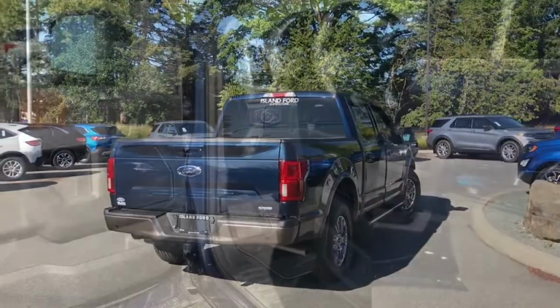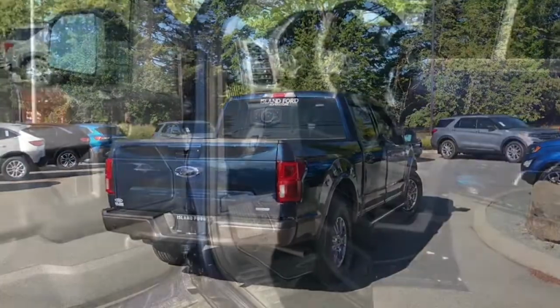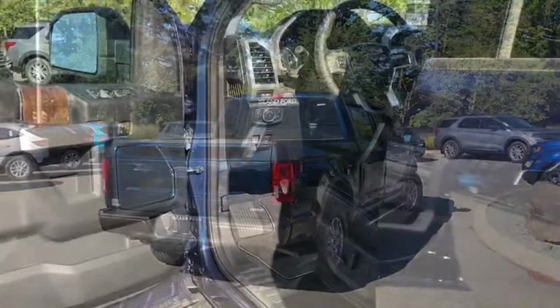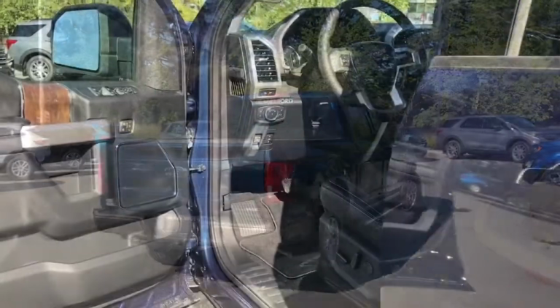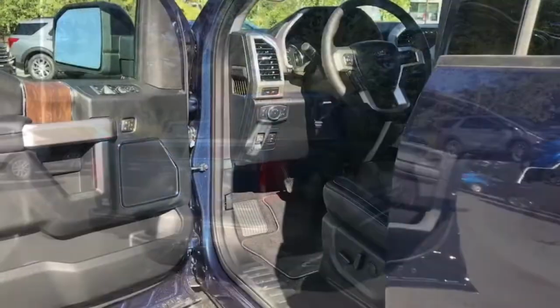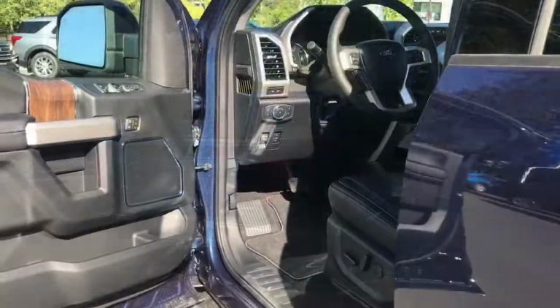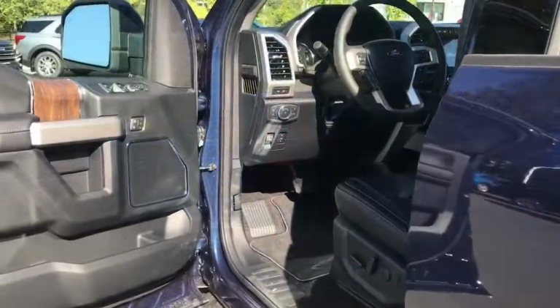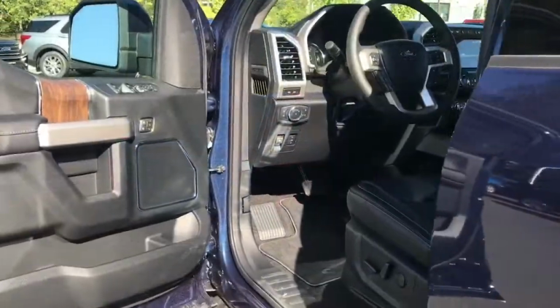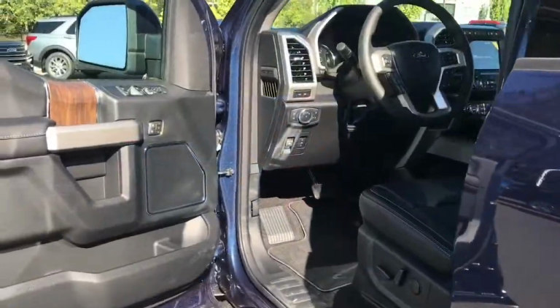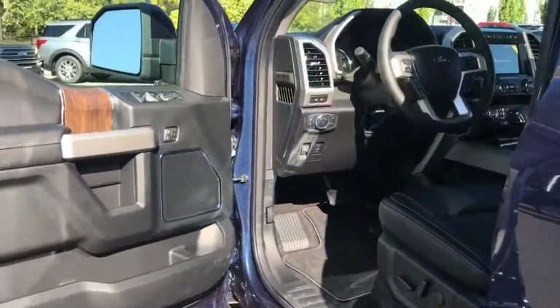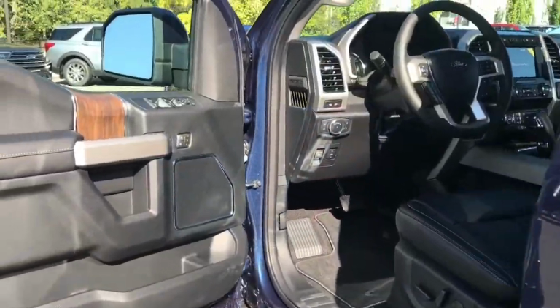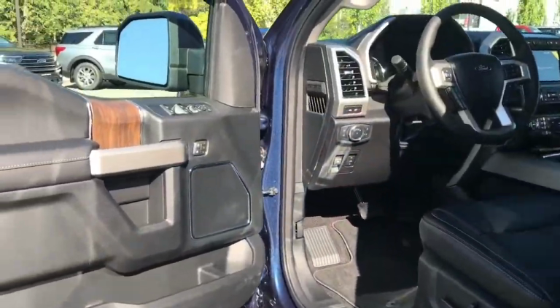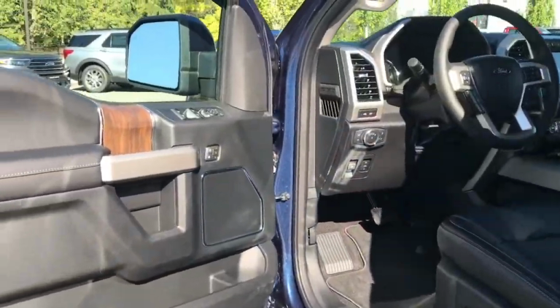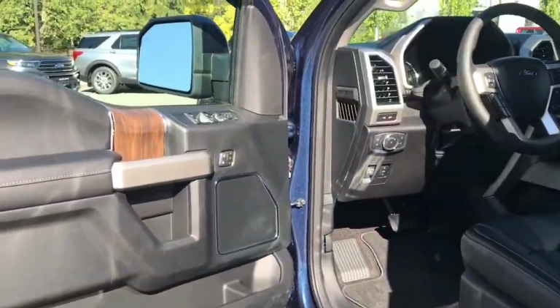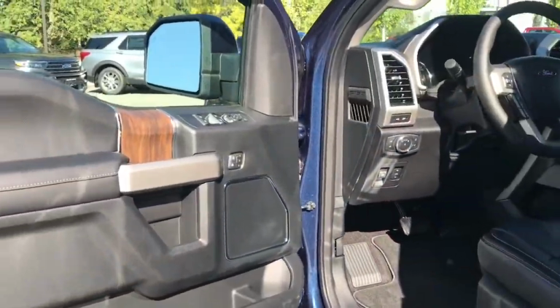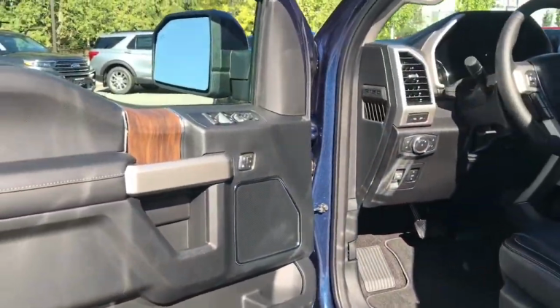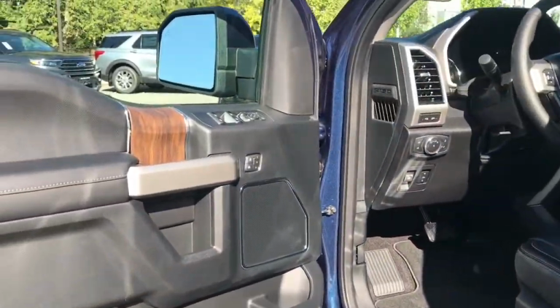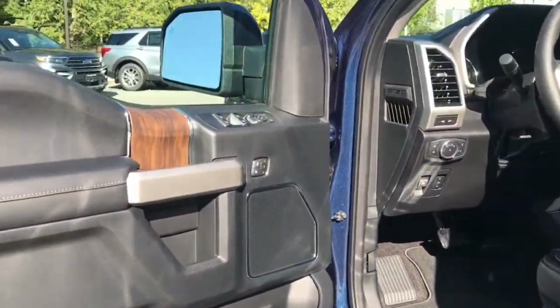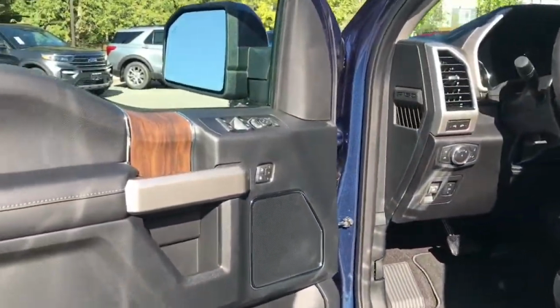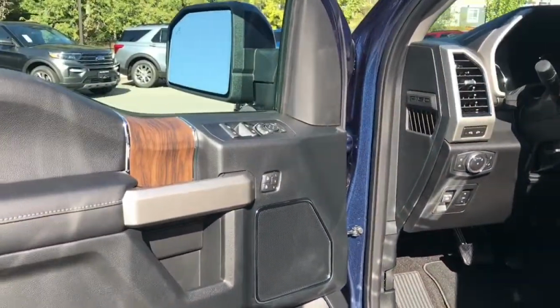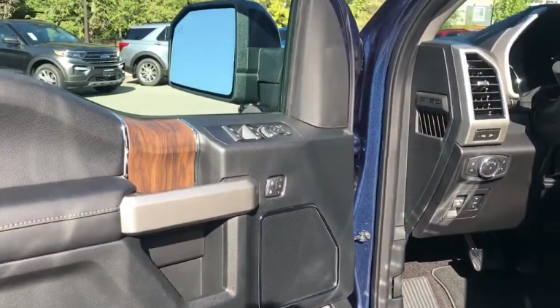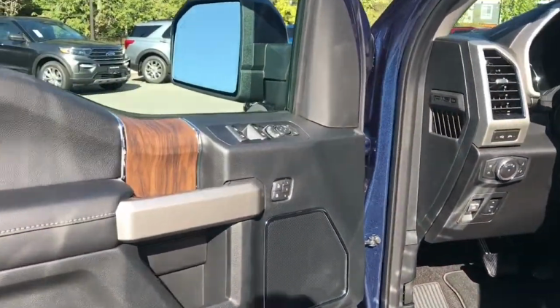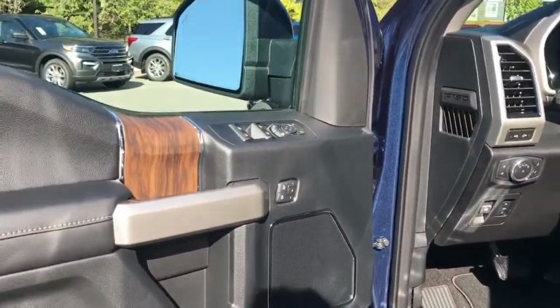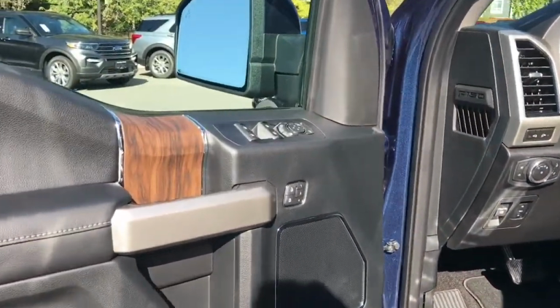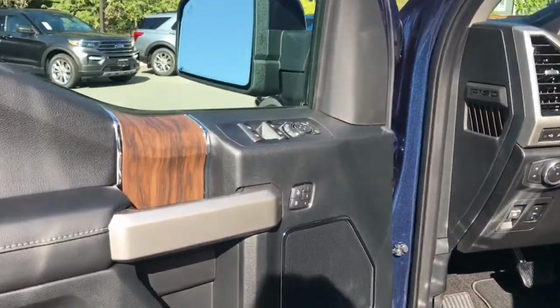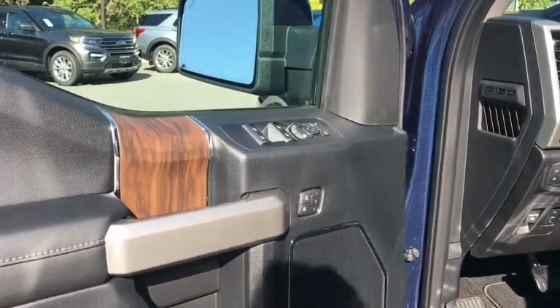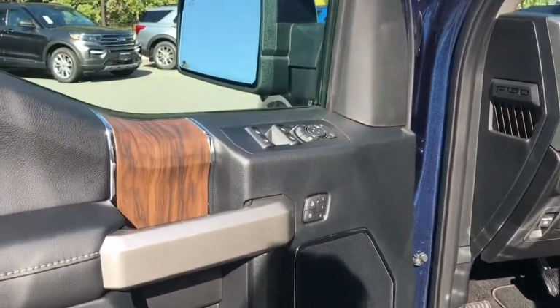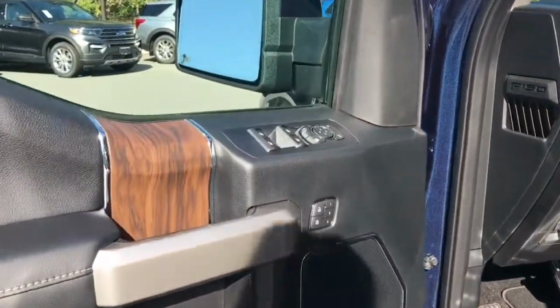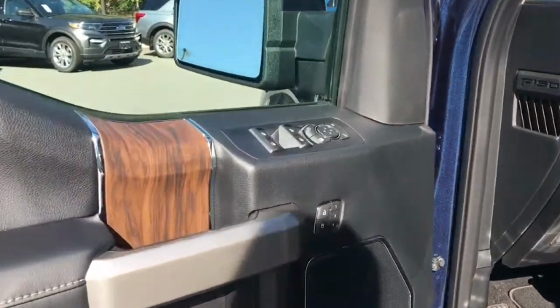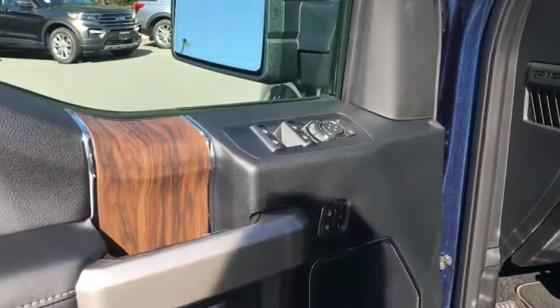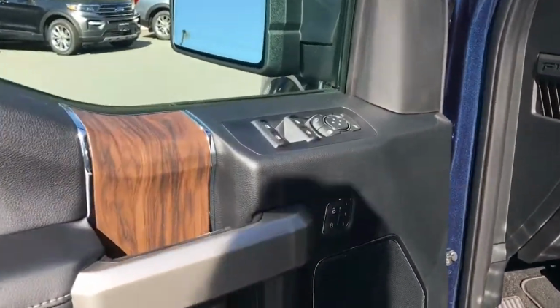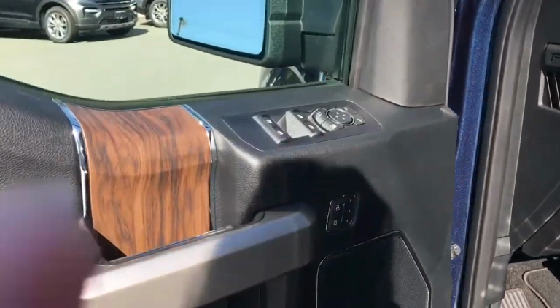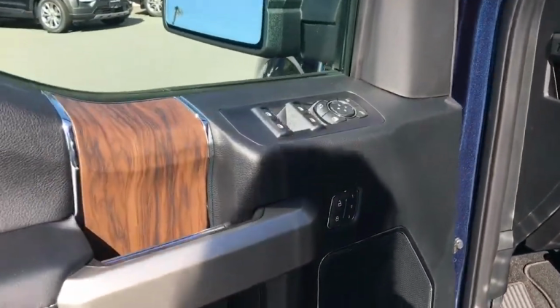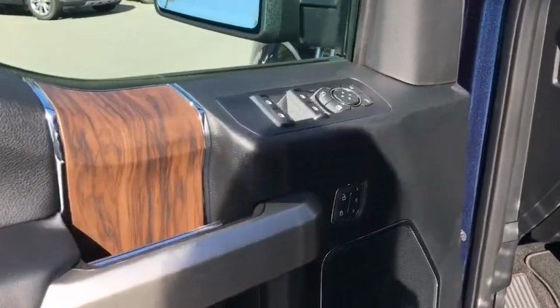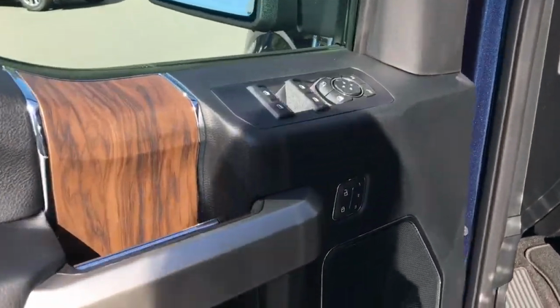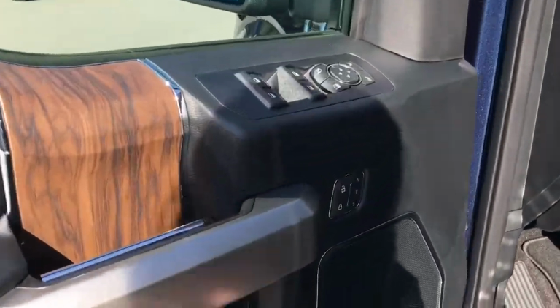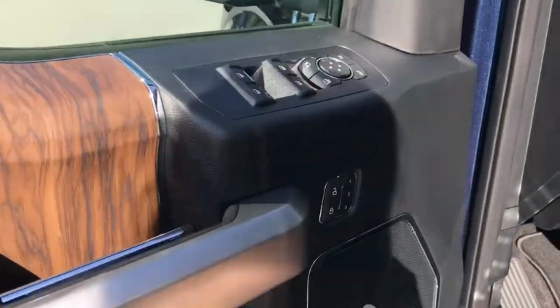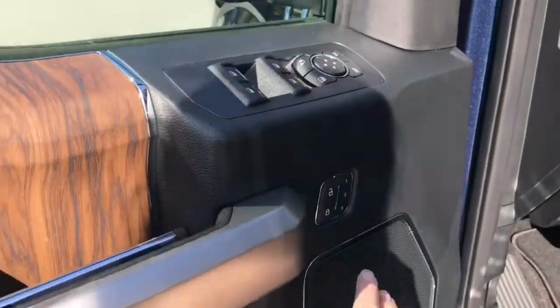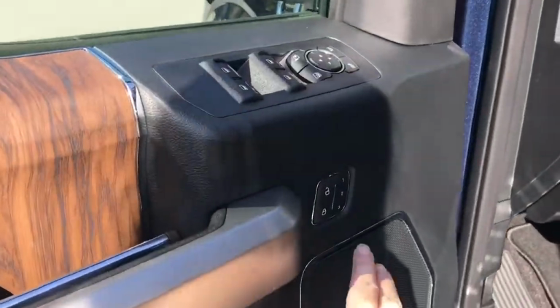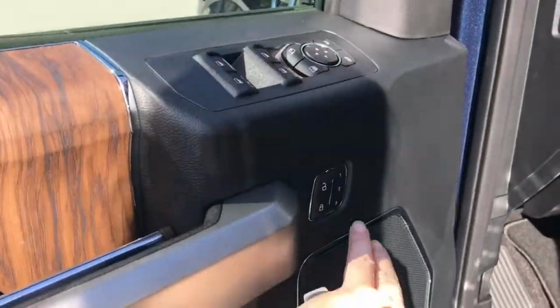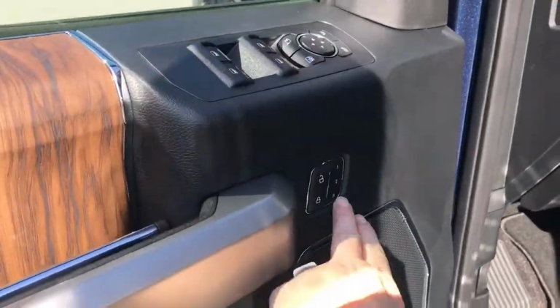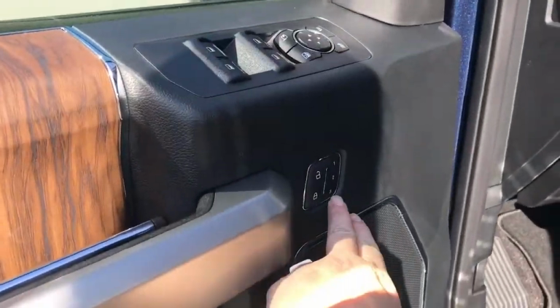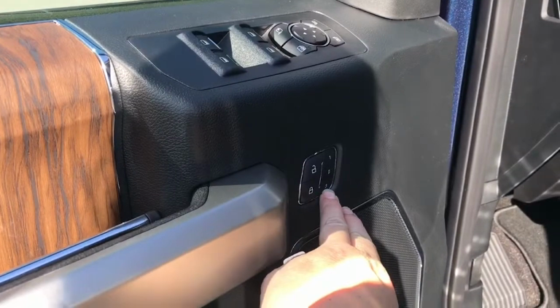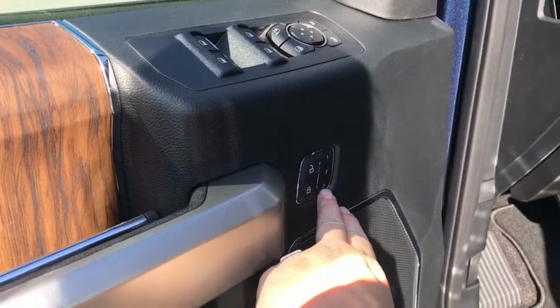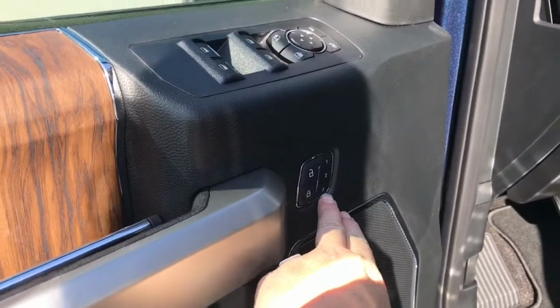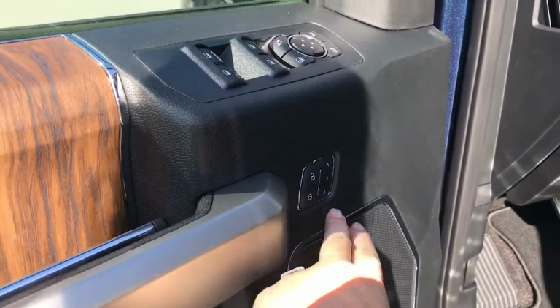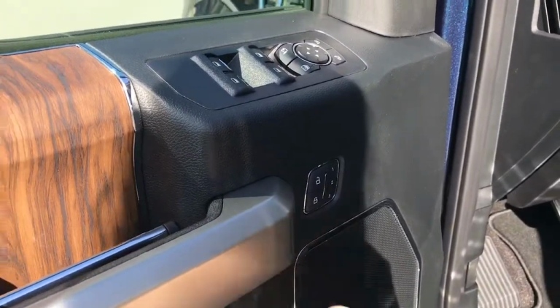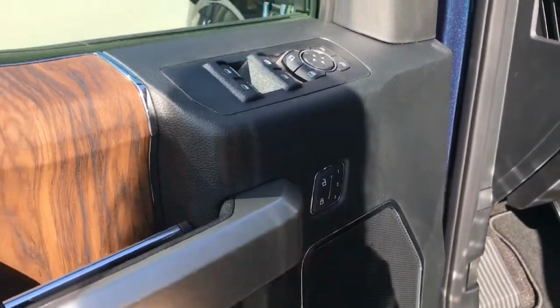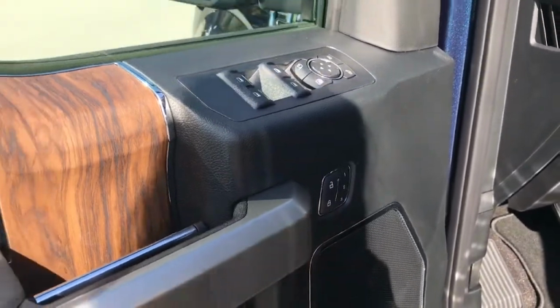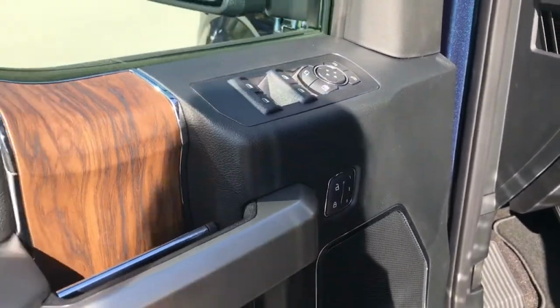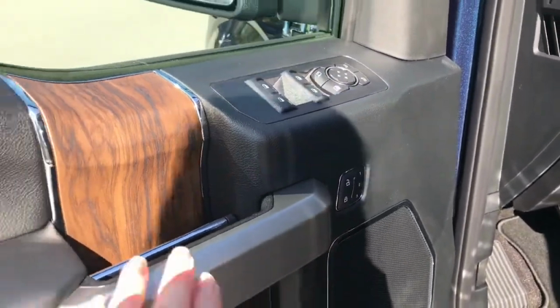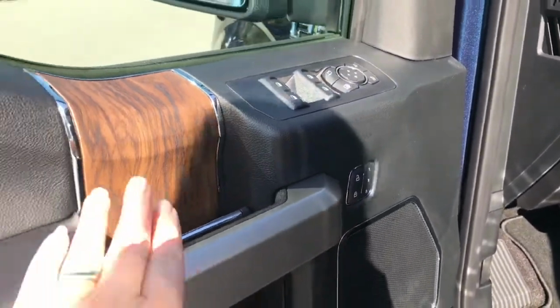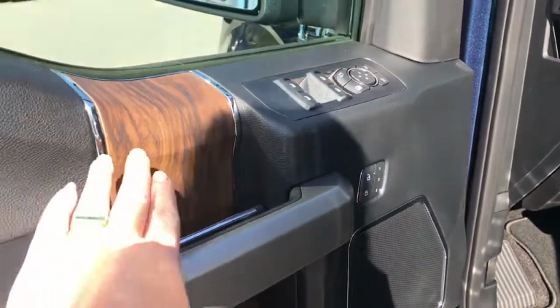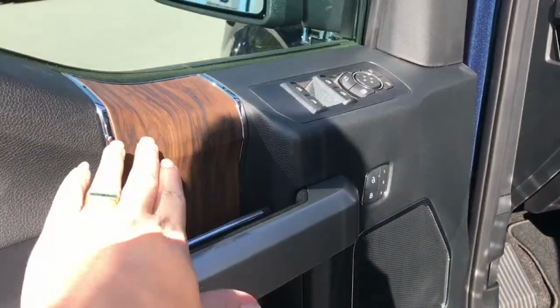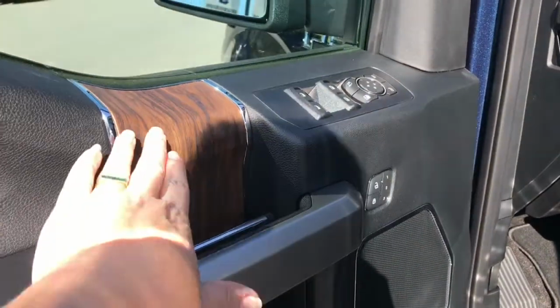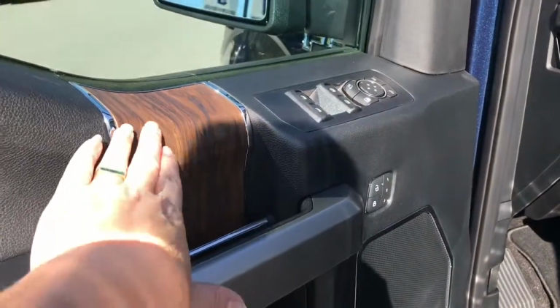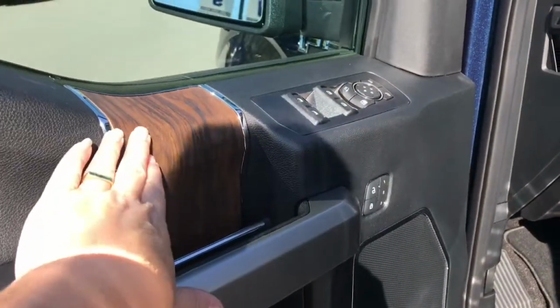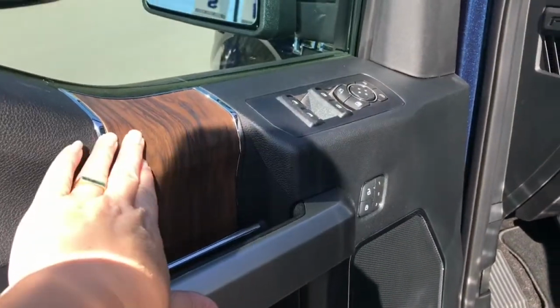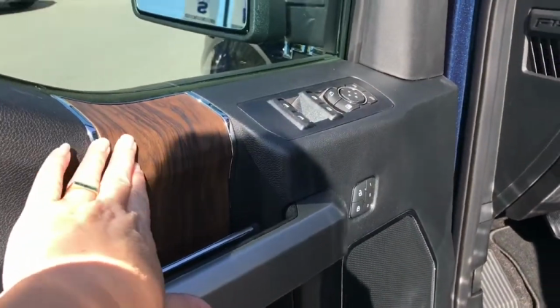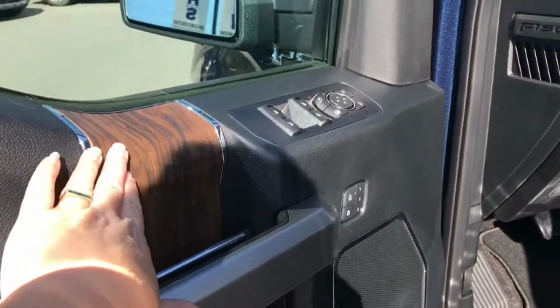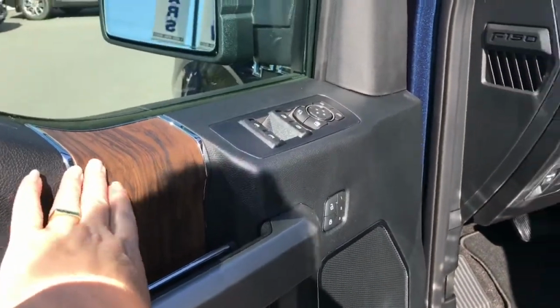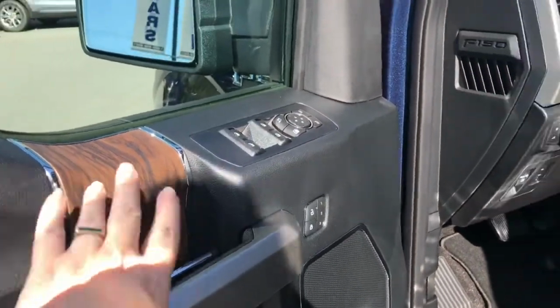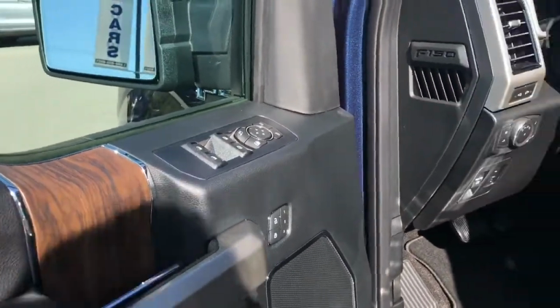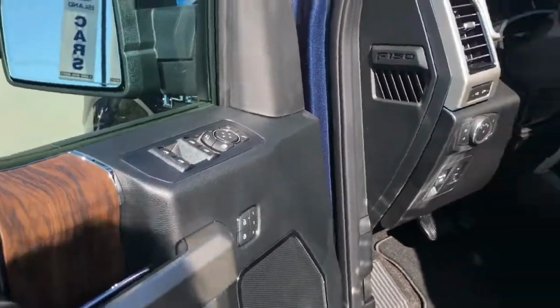Storage and speaker in the door, as well as power locks, windows, and mirrors. You also have memory for three drivers and a nice wood grain inlay.